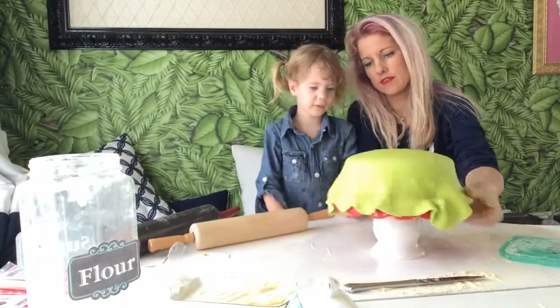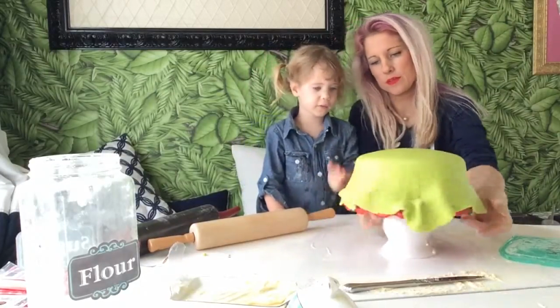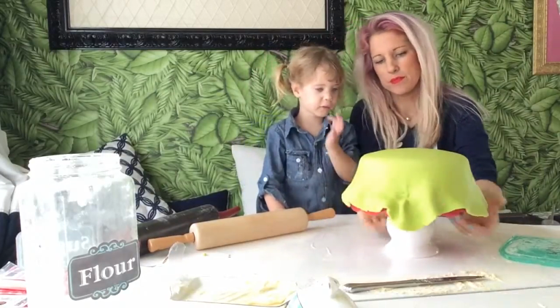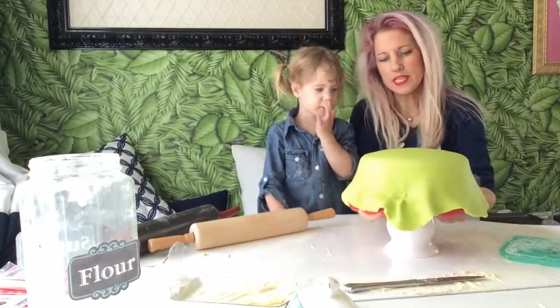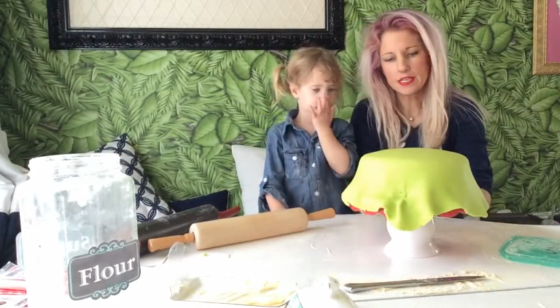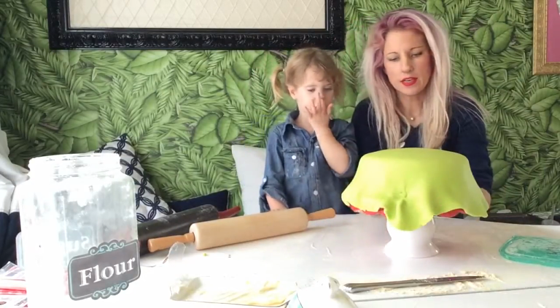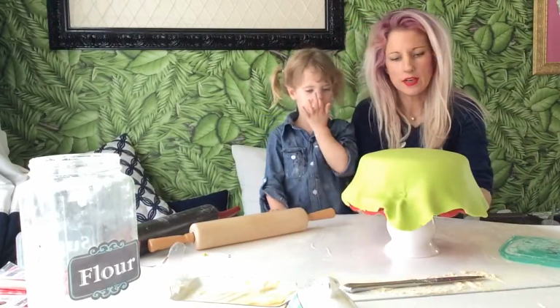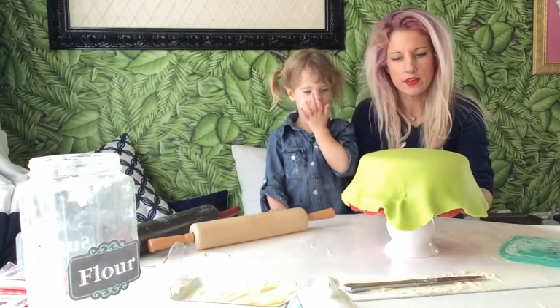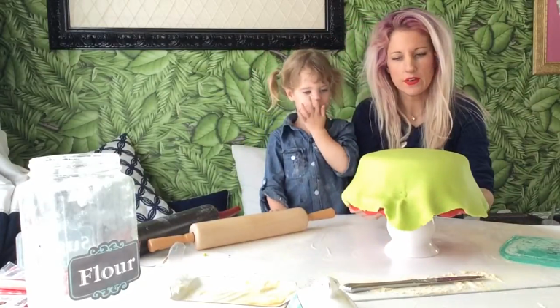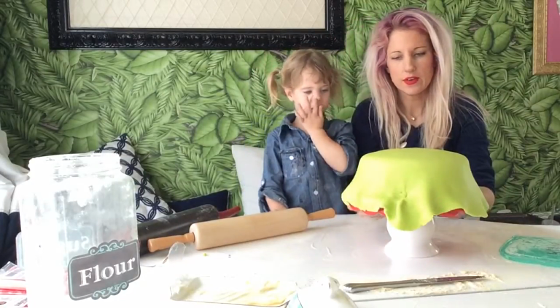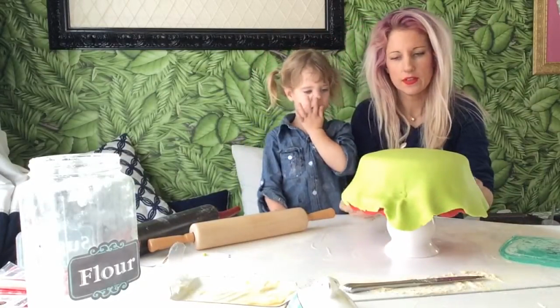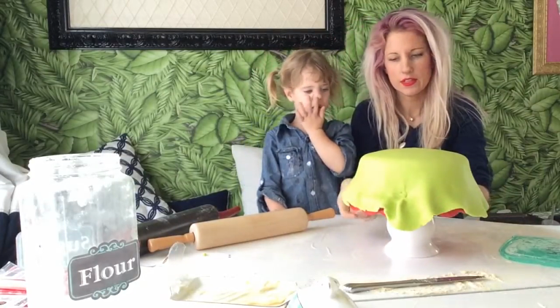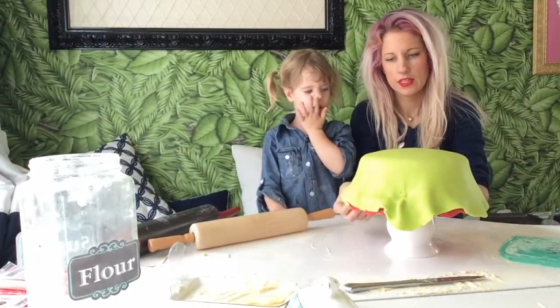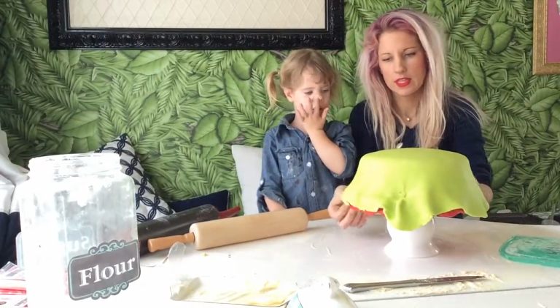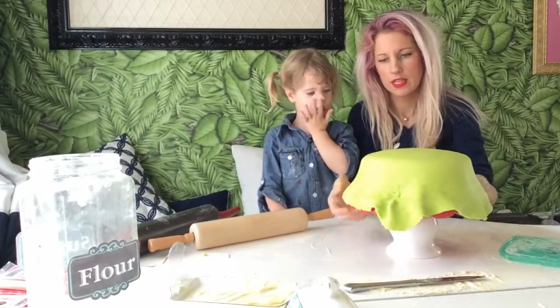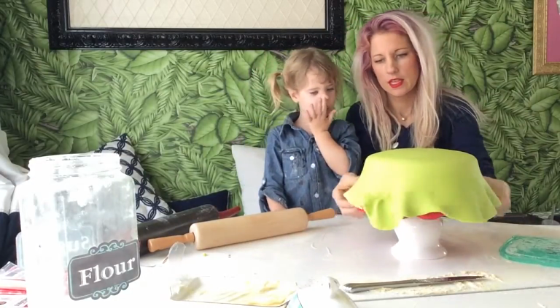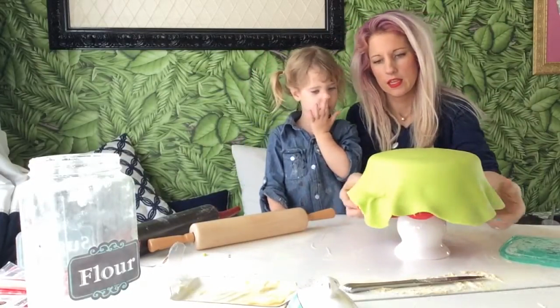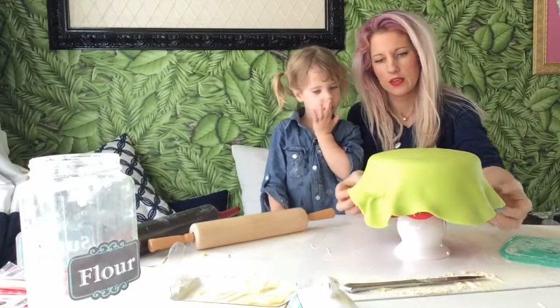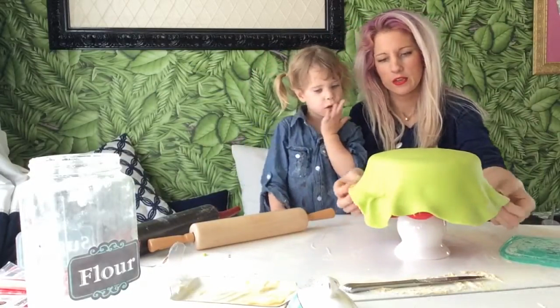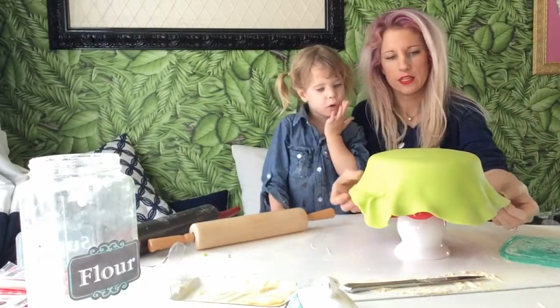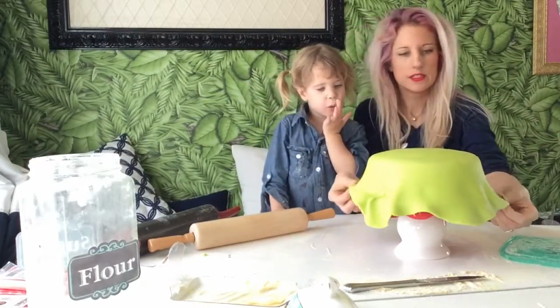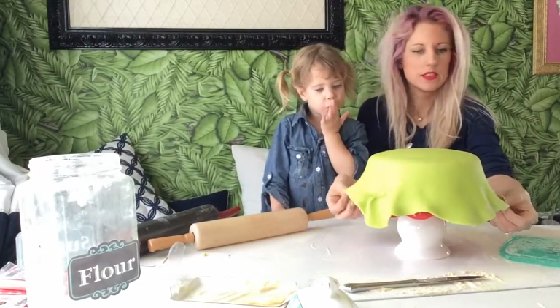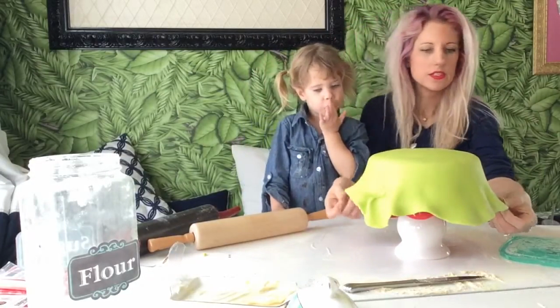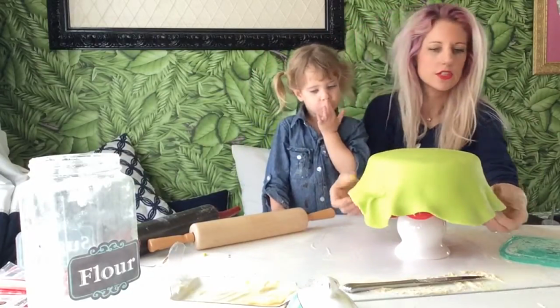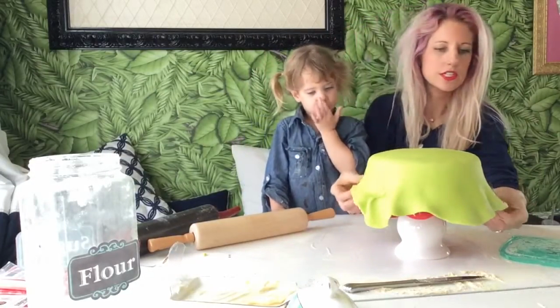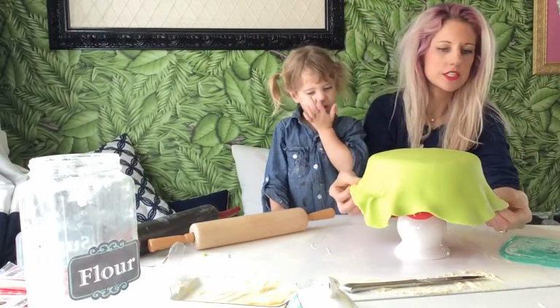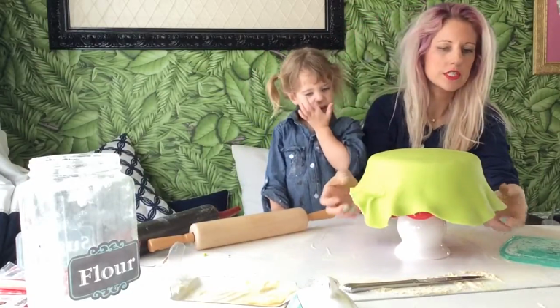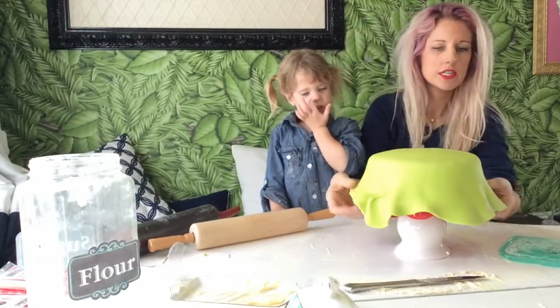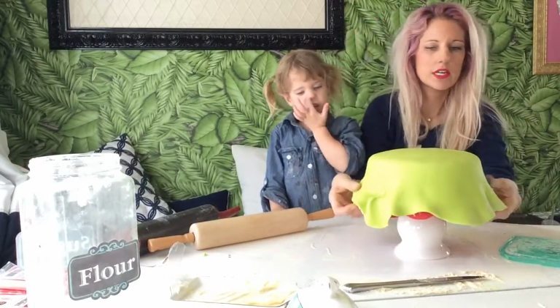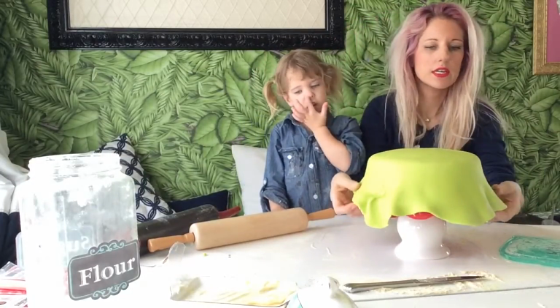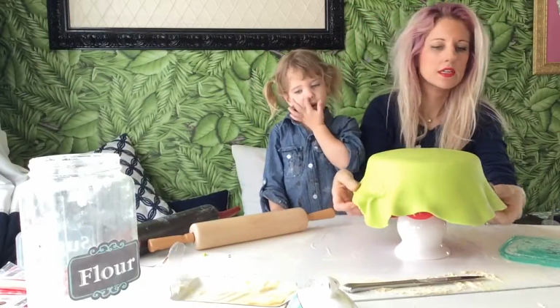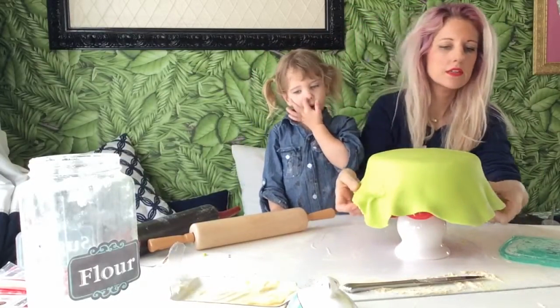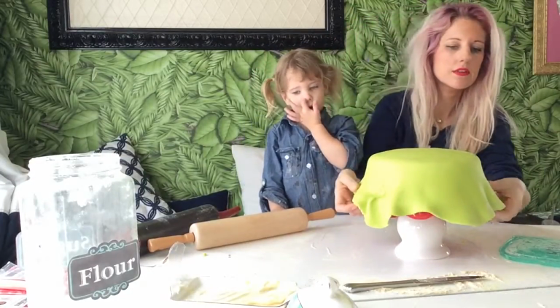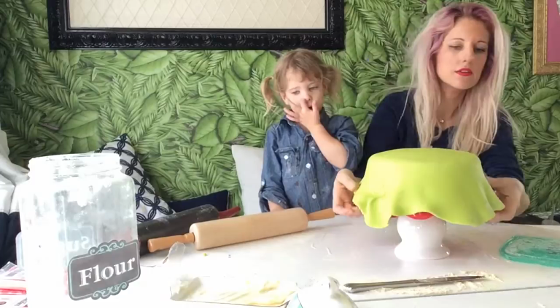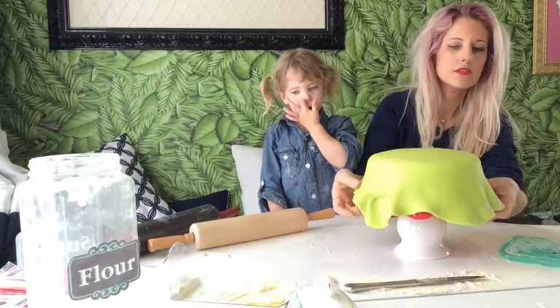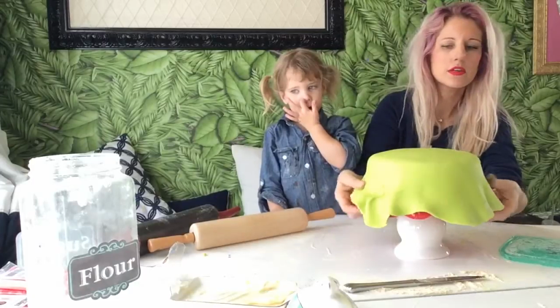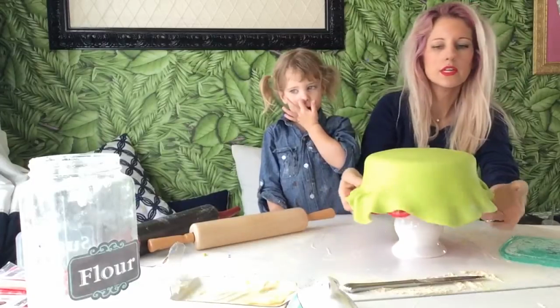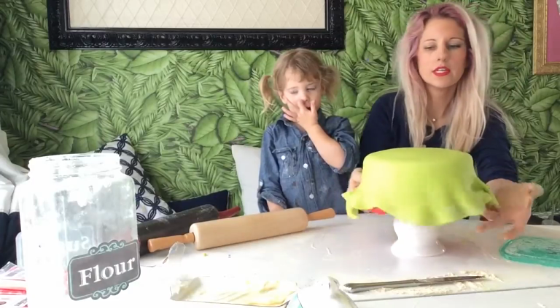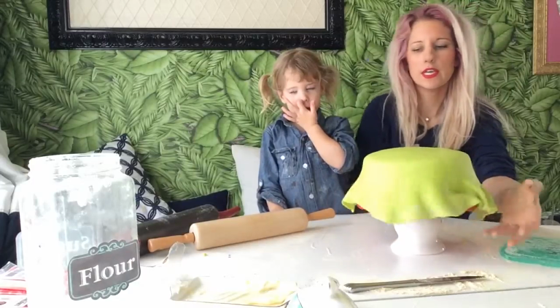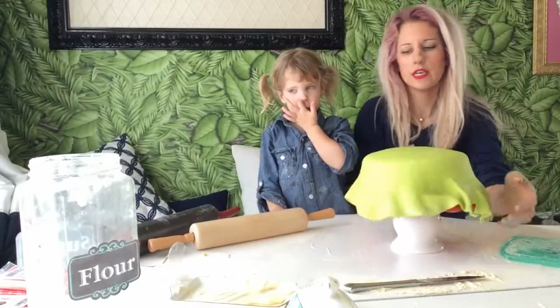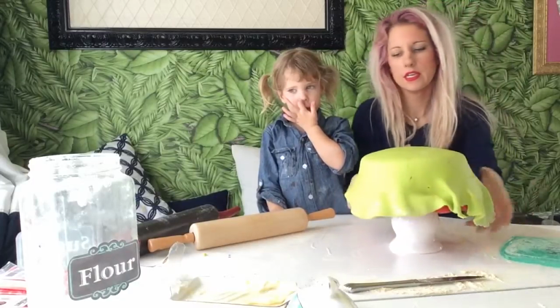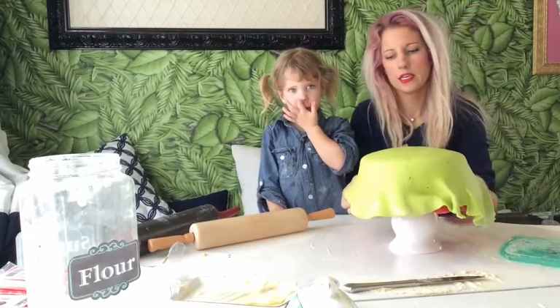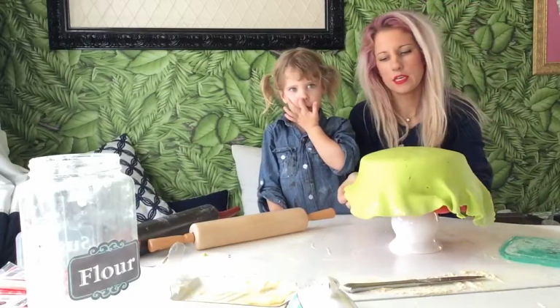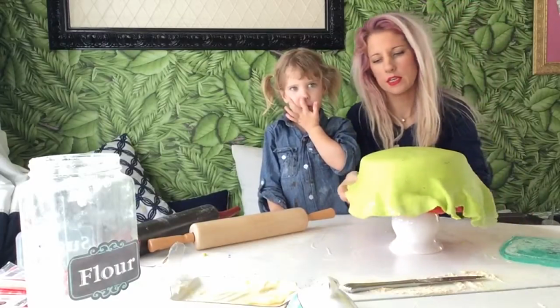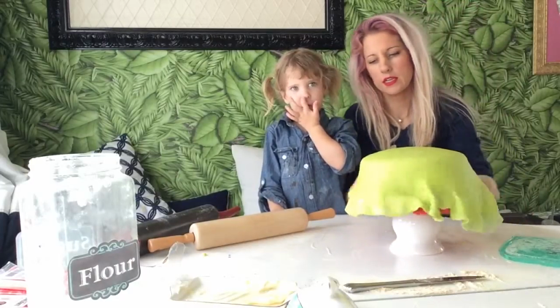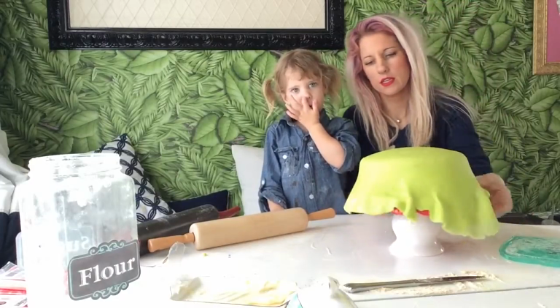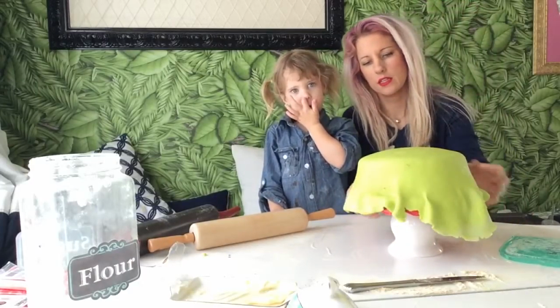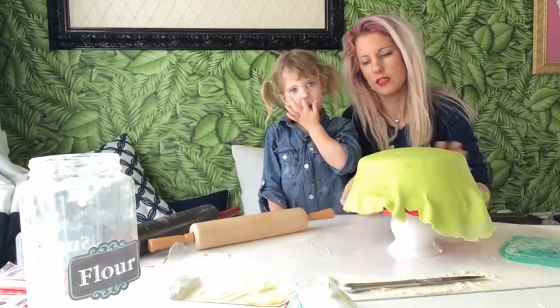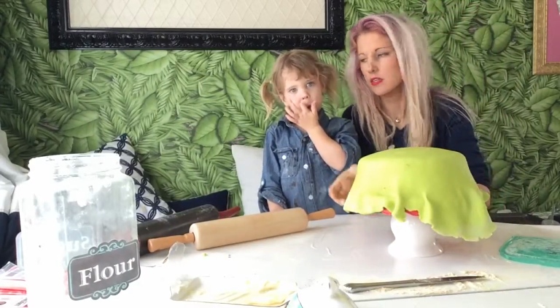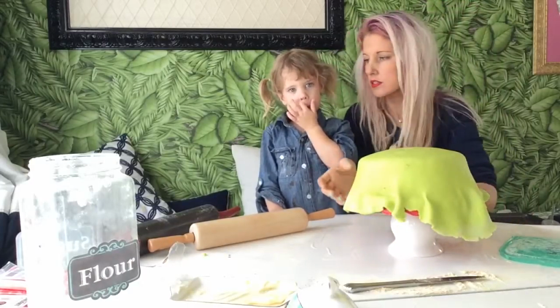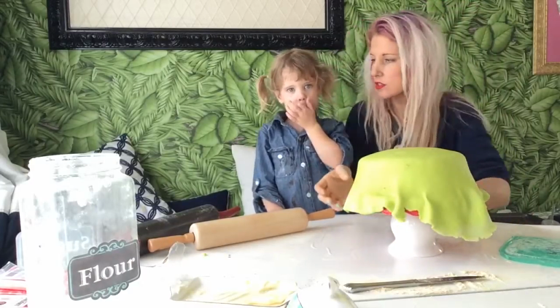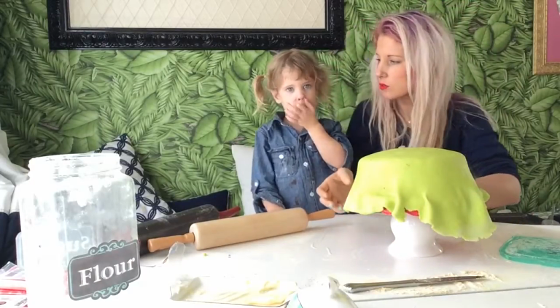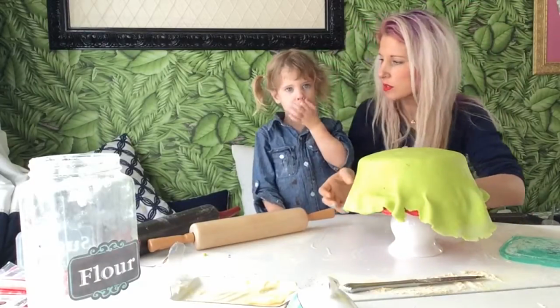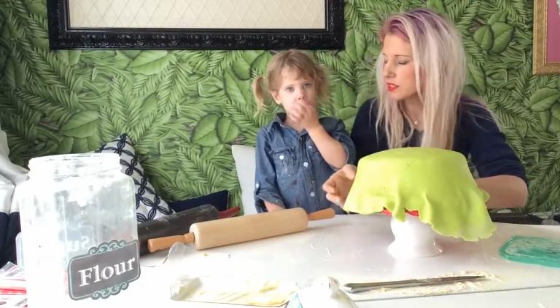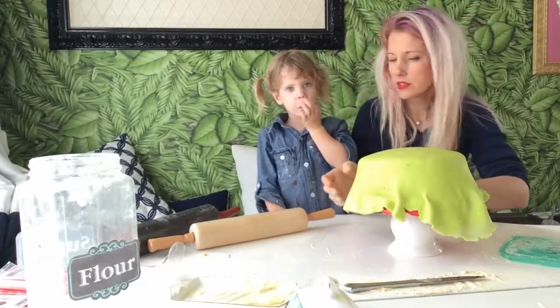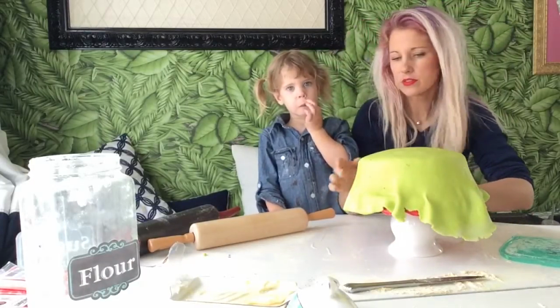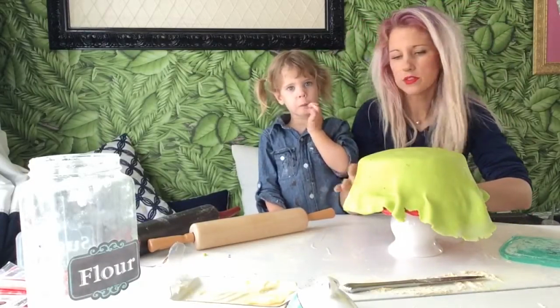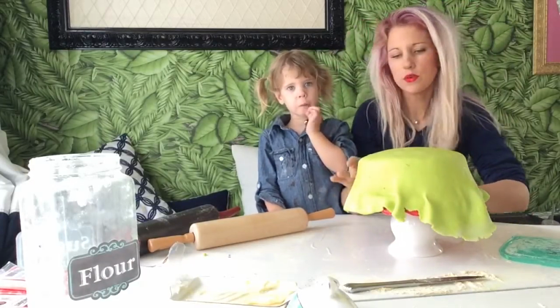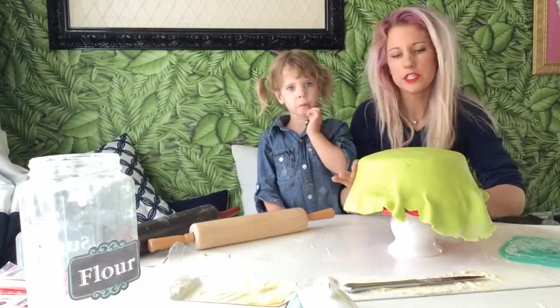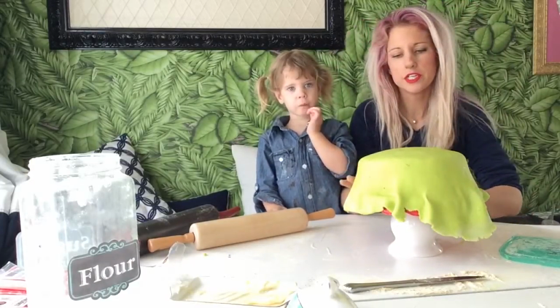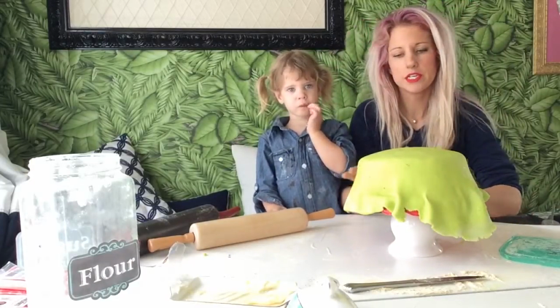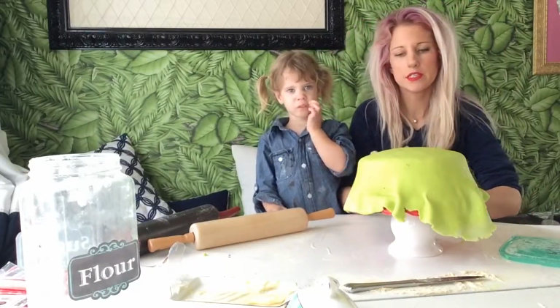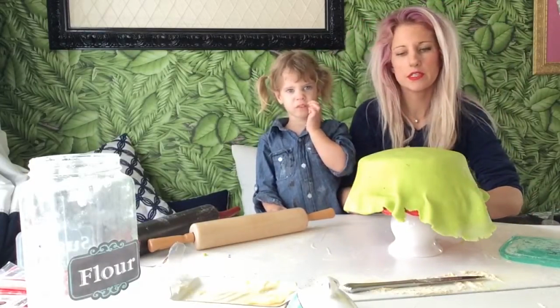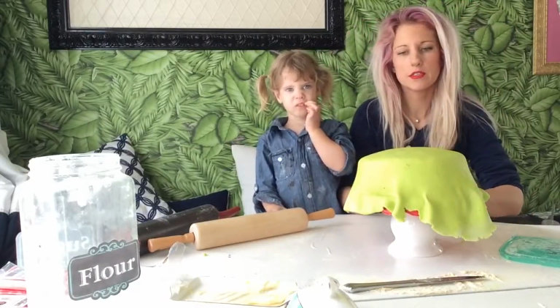It looks like Flamingo. A Flamingo? Yeah. Let's stretch it kind of over our cake. Don't pick your nose — go wash your hands, Lil.